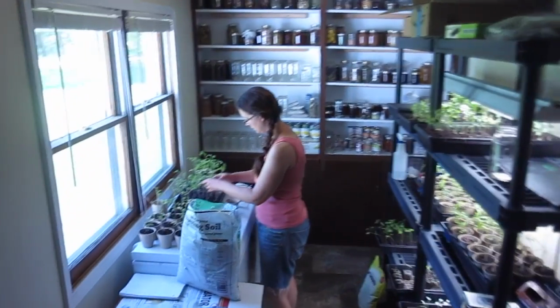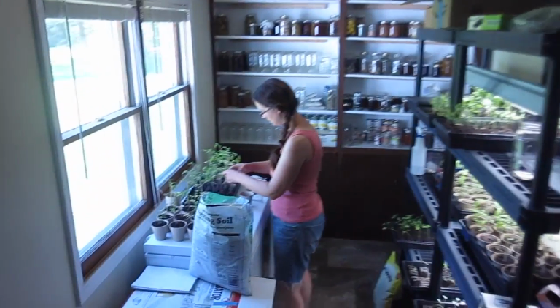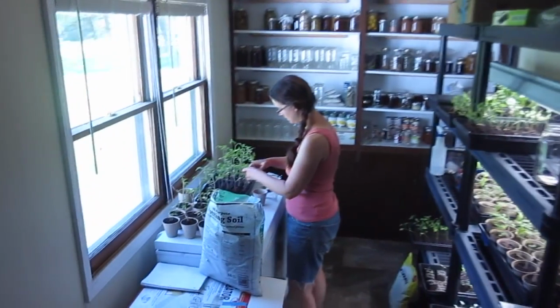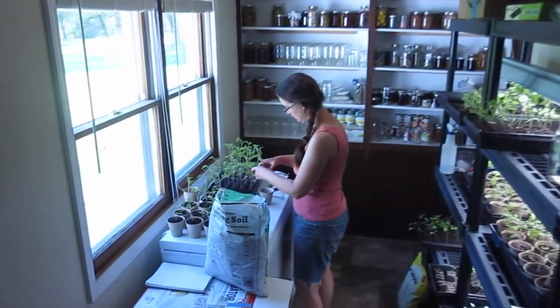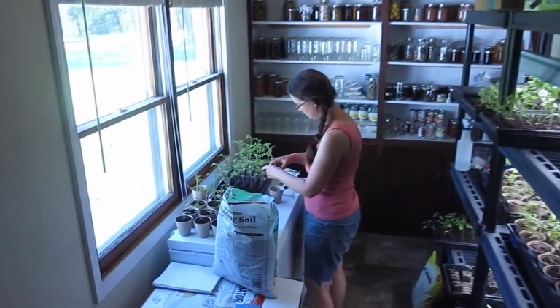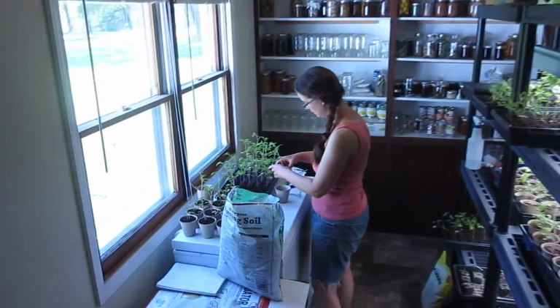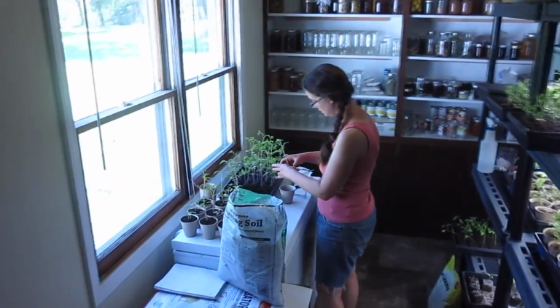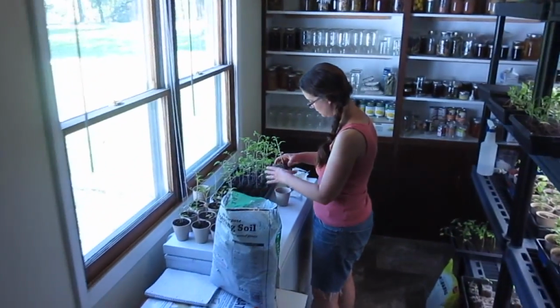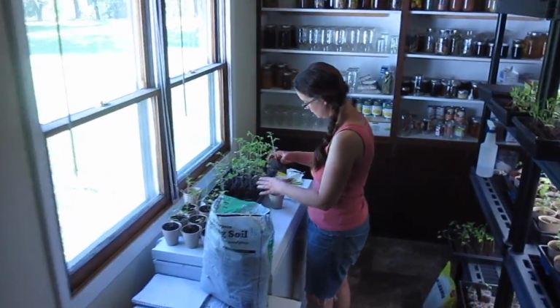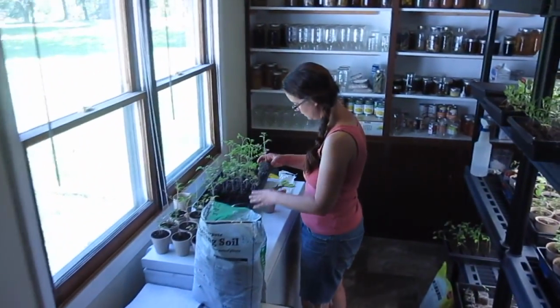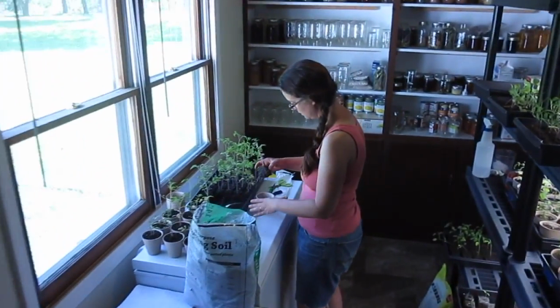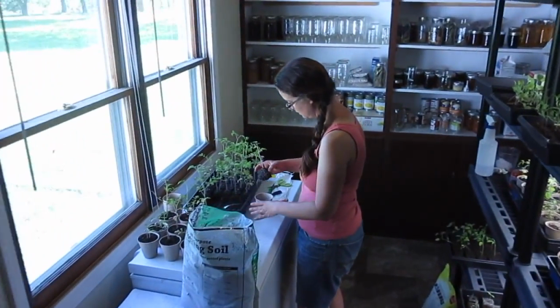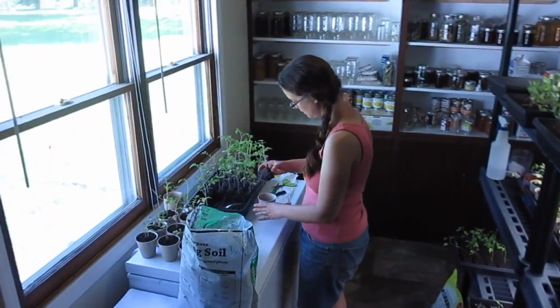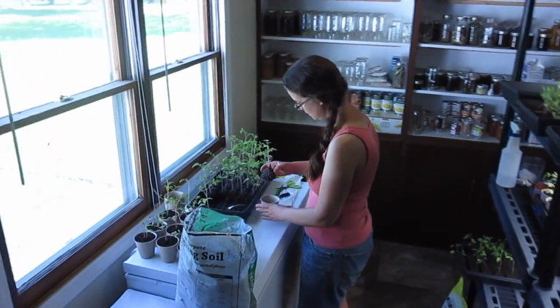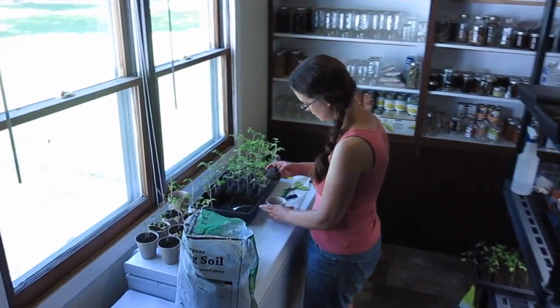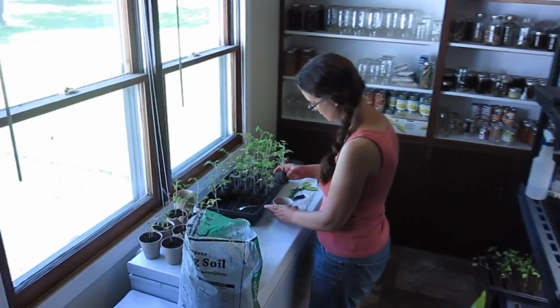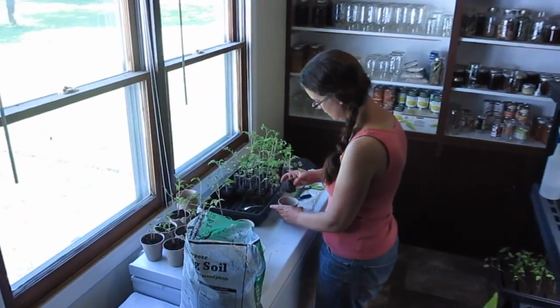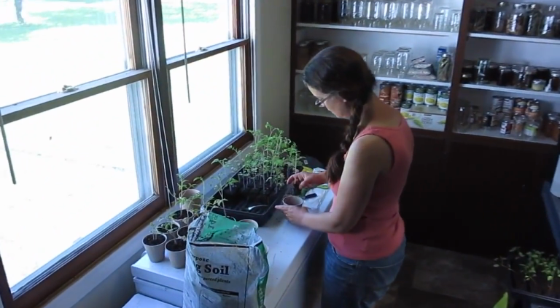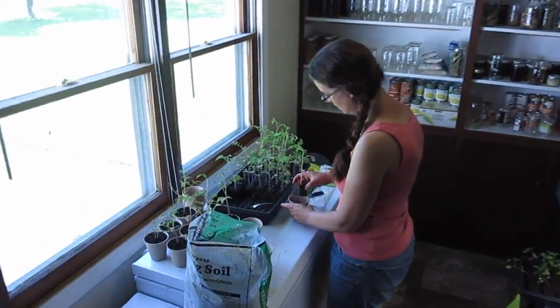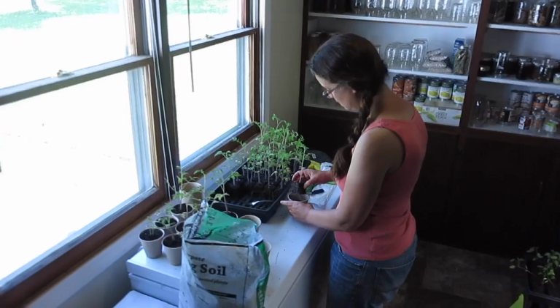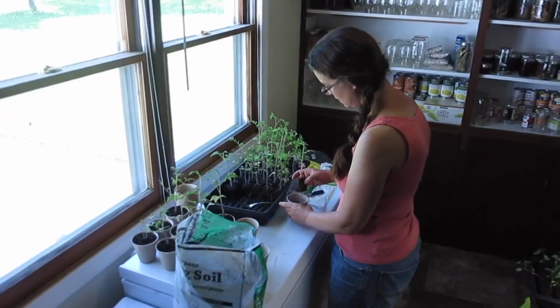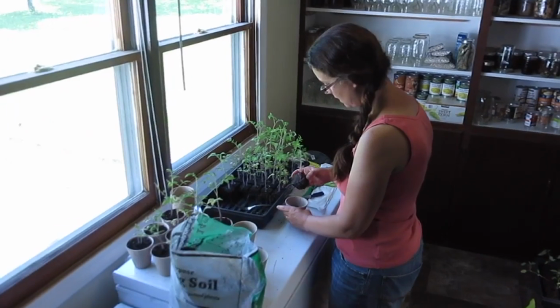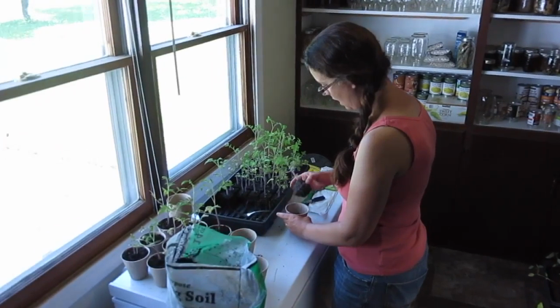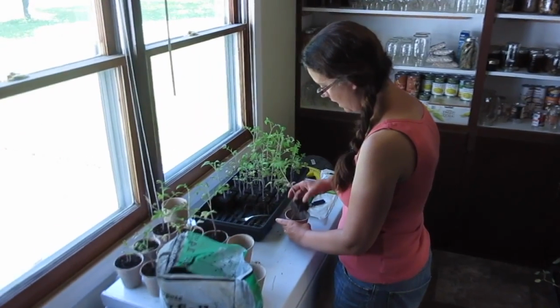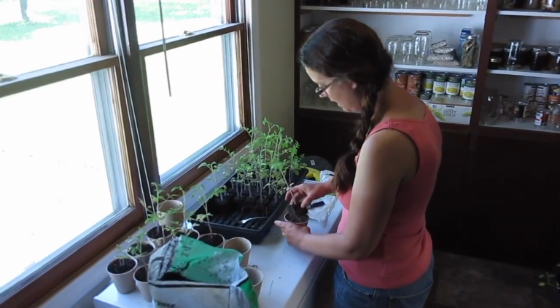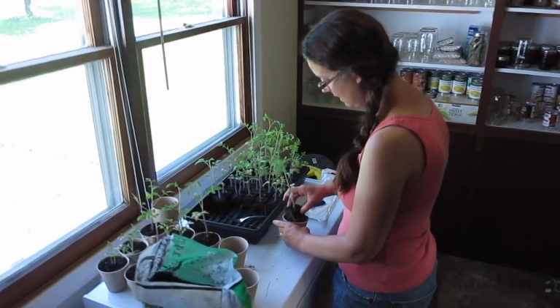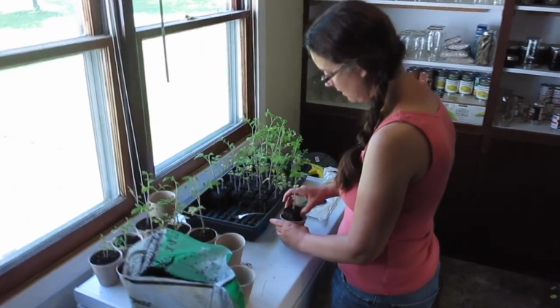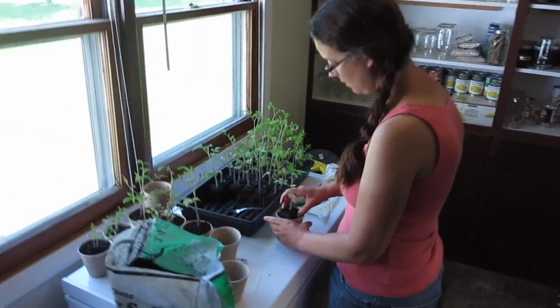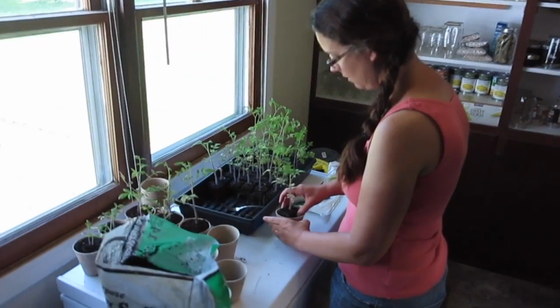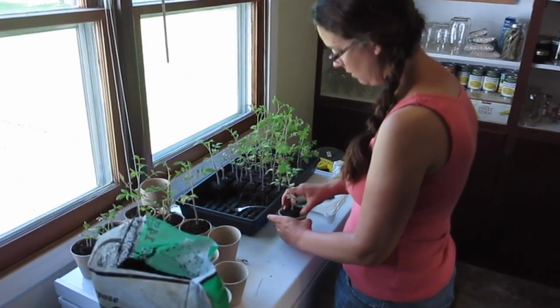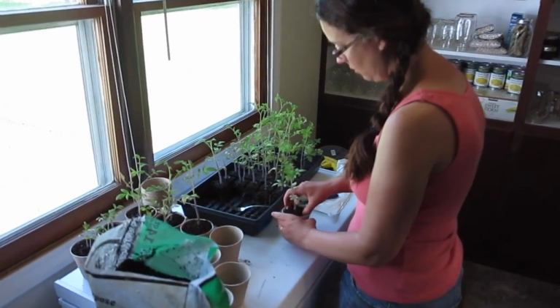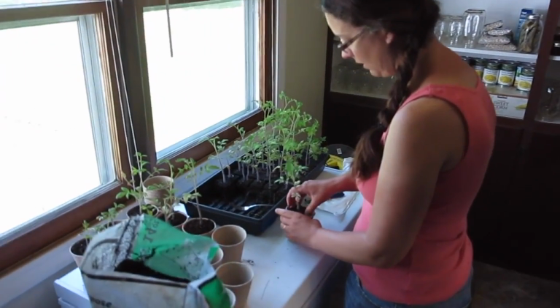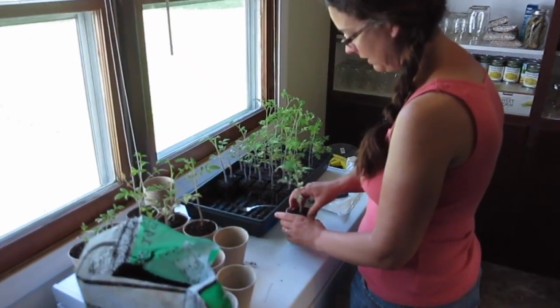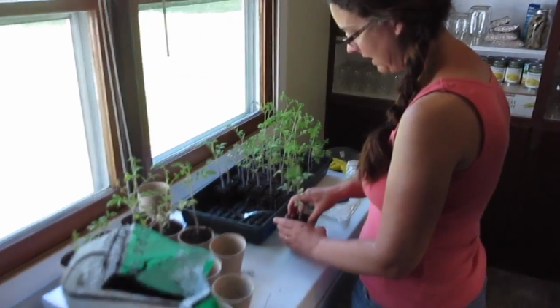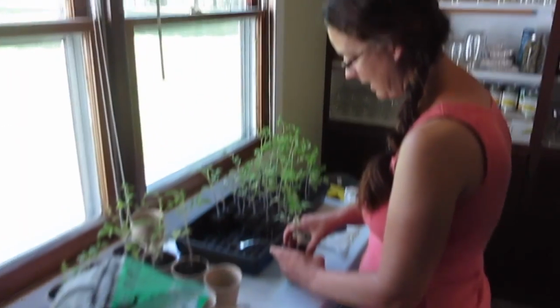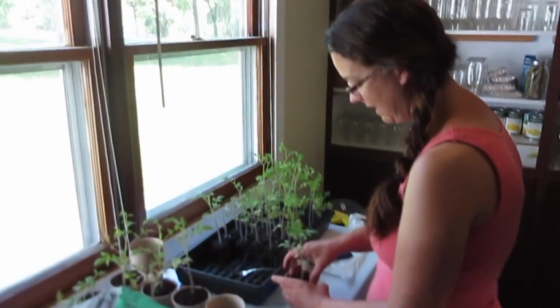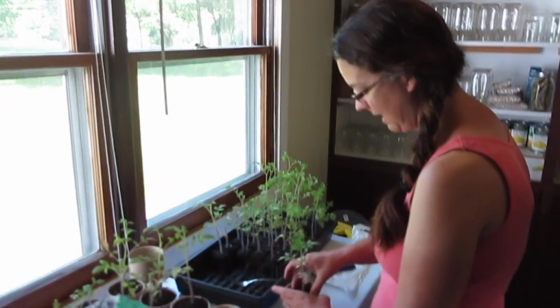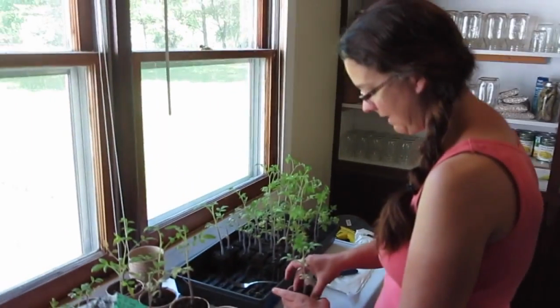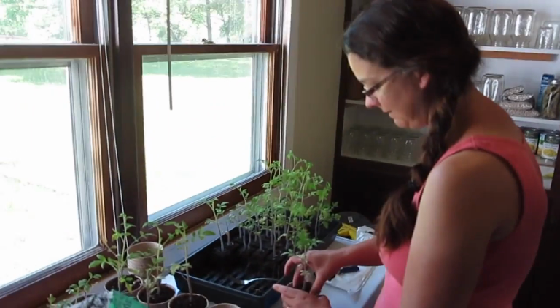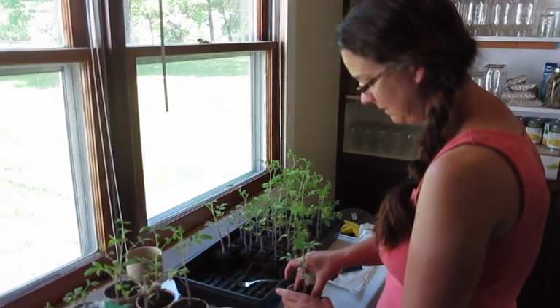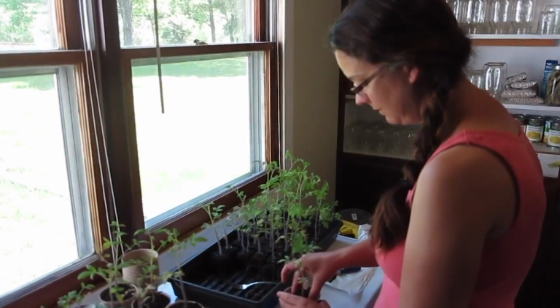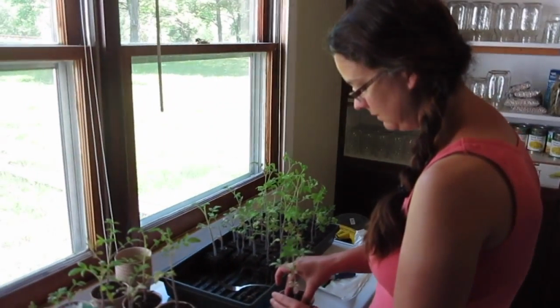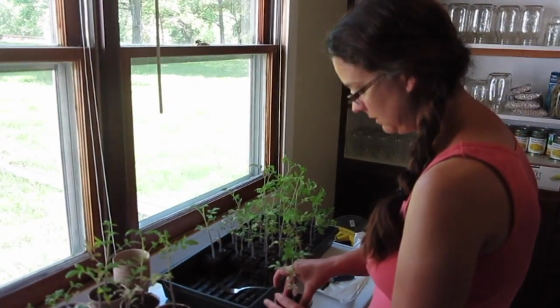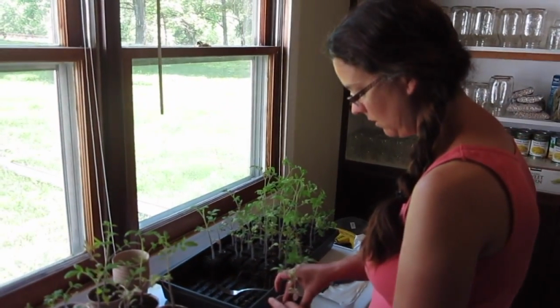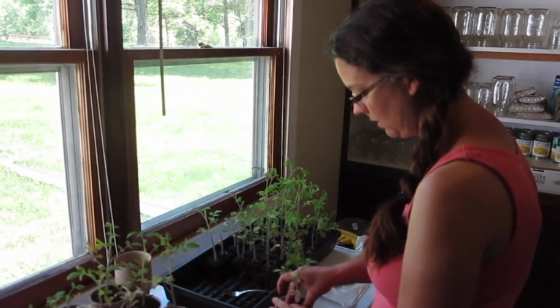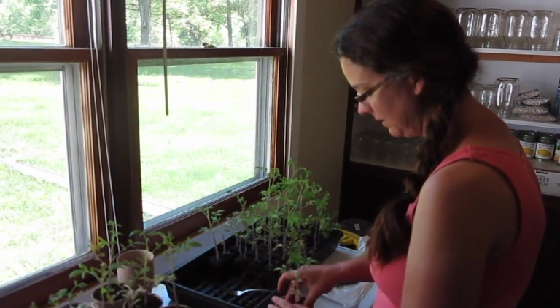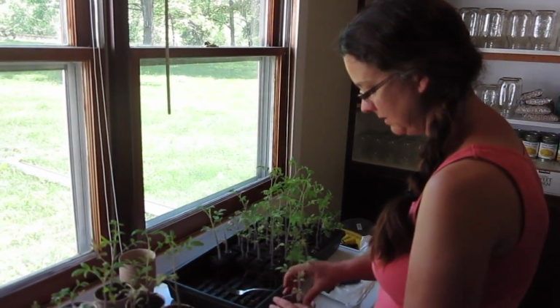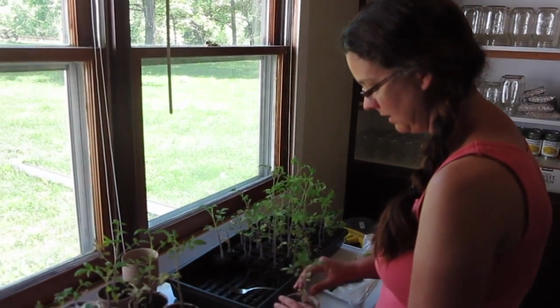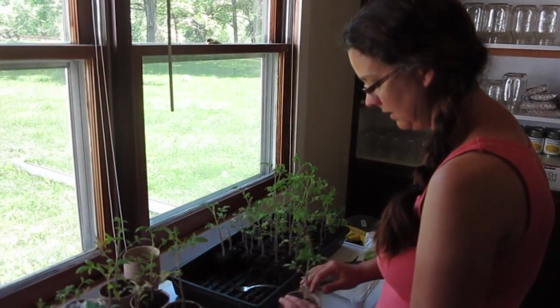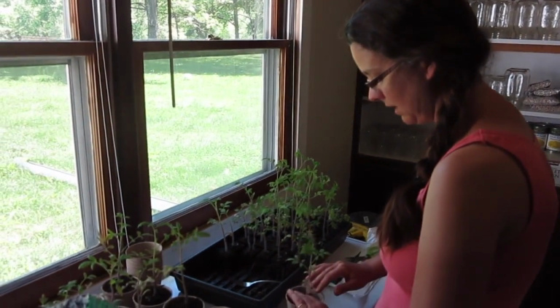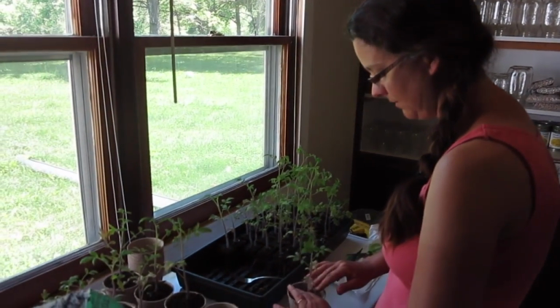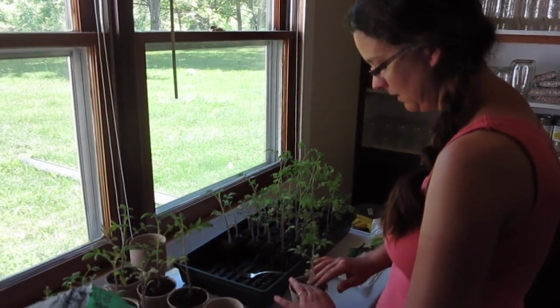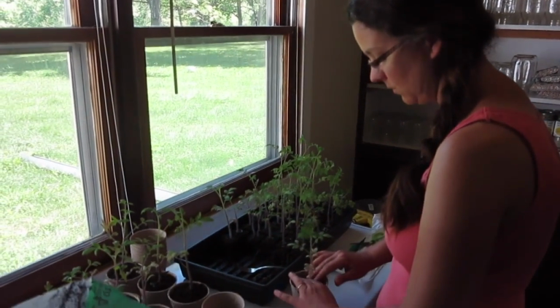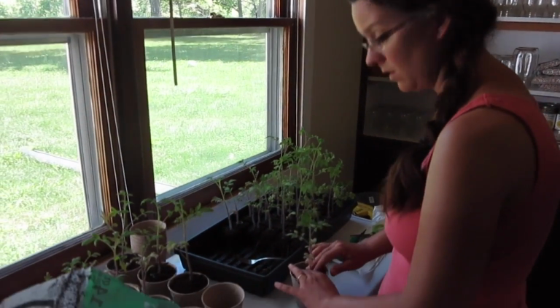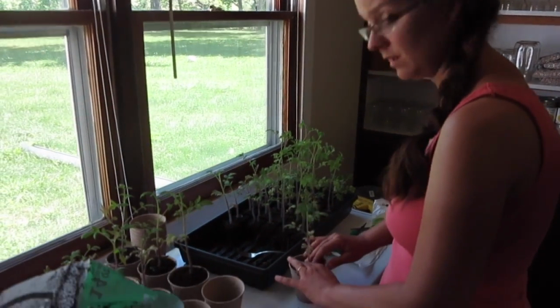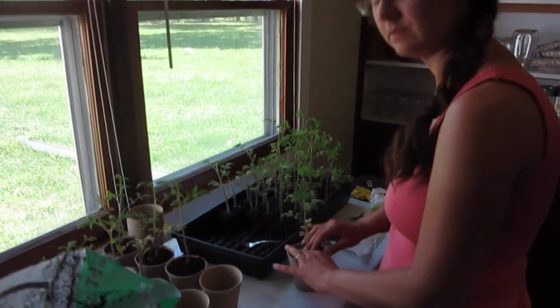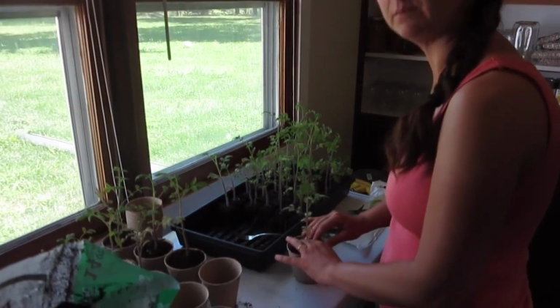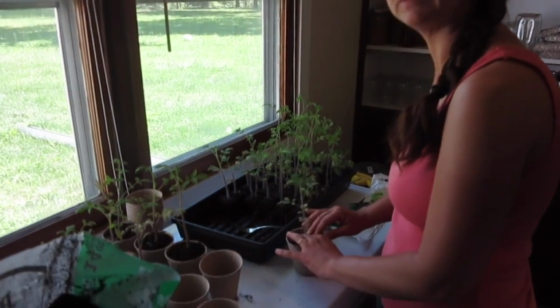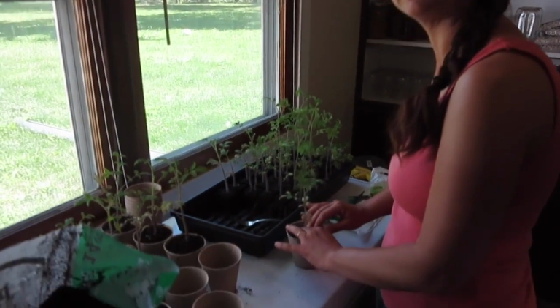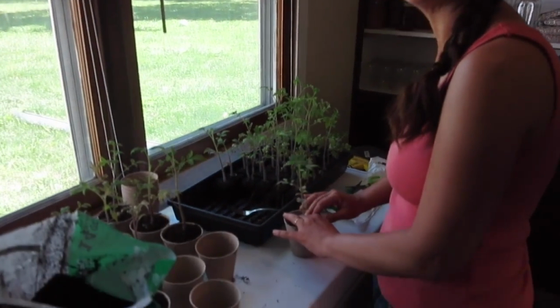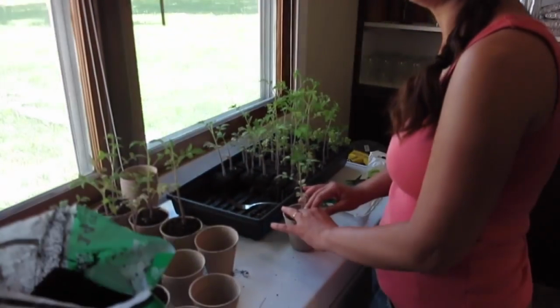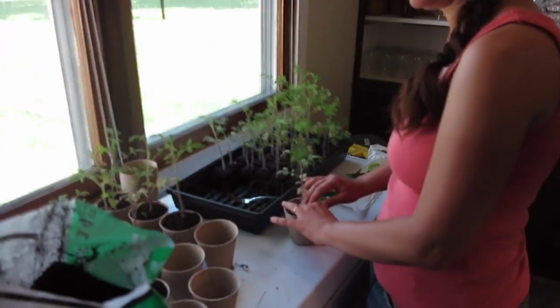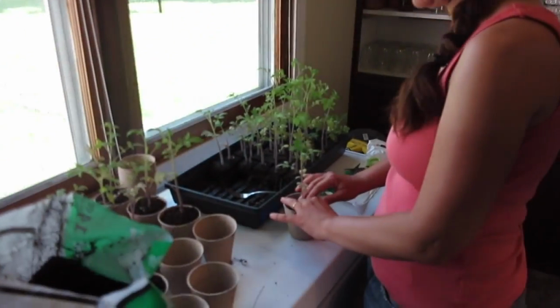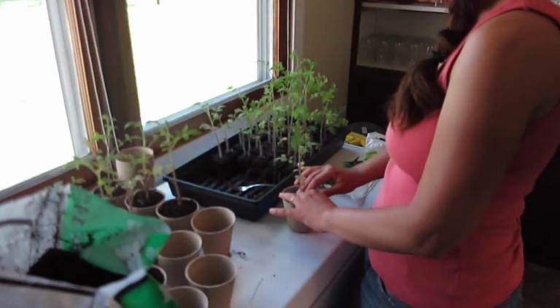I thought you were working outside, what are you doing? Well, it got hot so I decided to come in and work on some inside stuff.